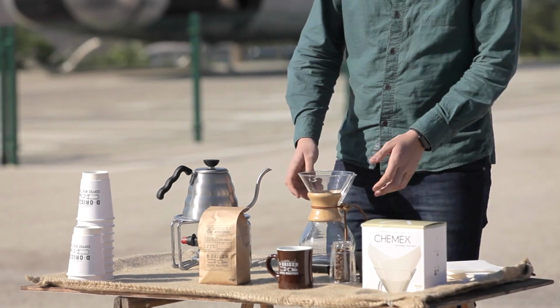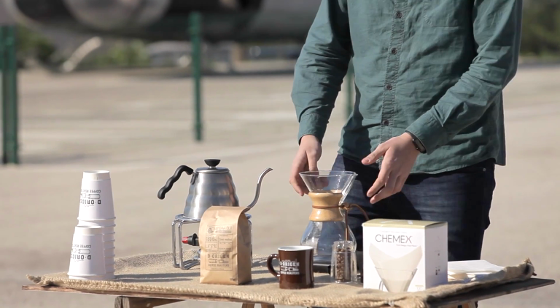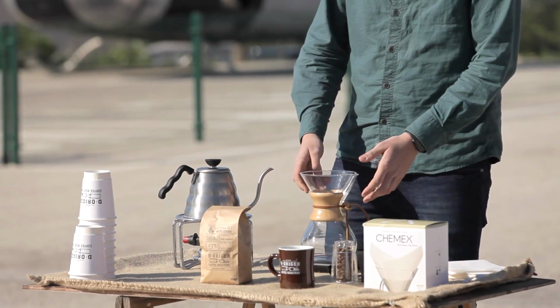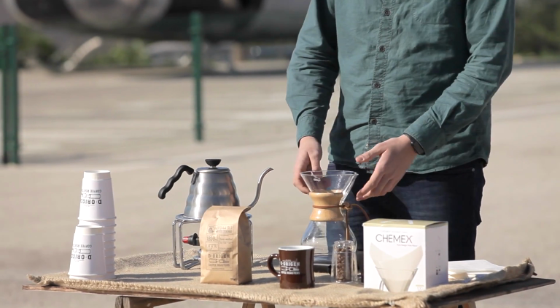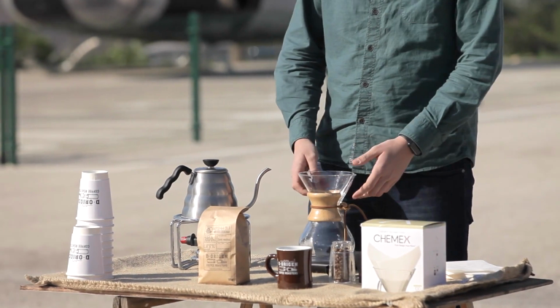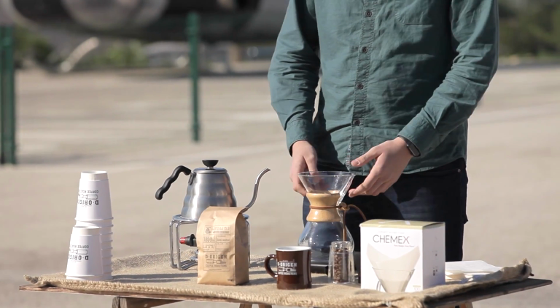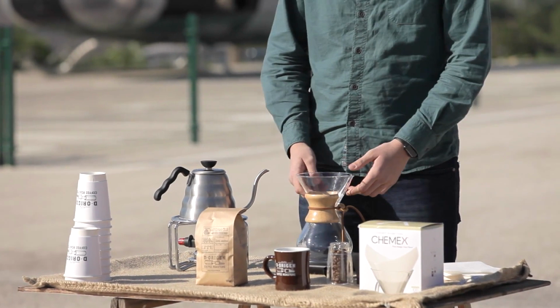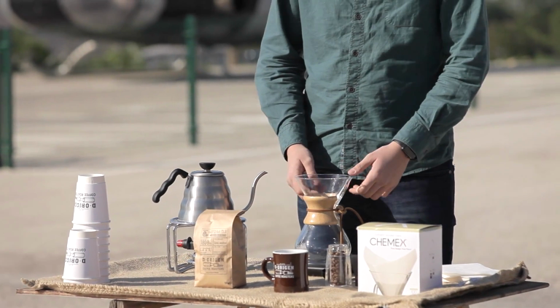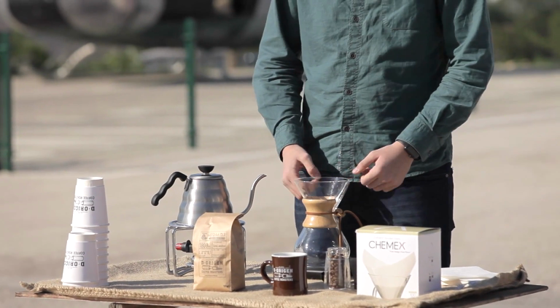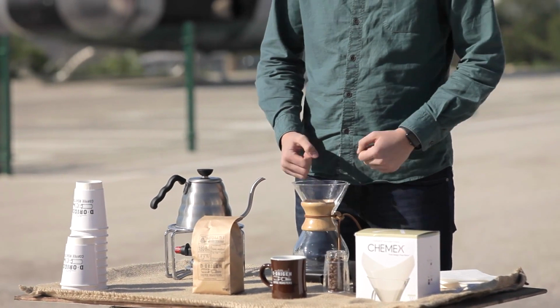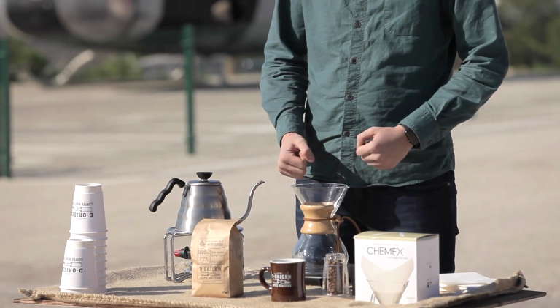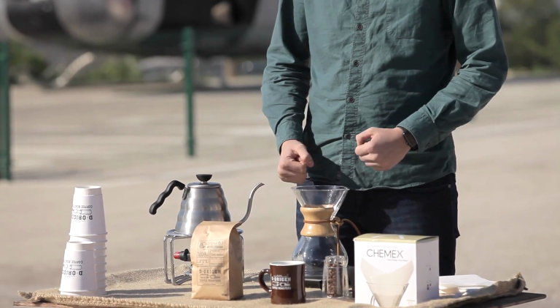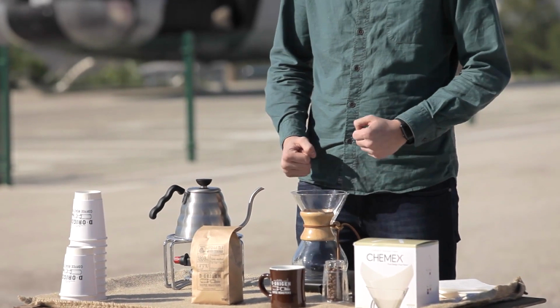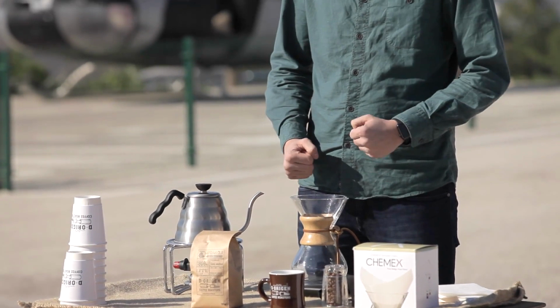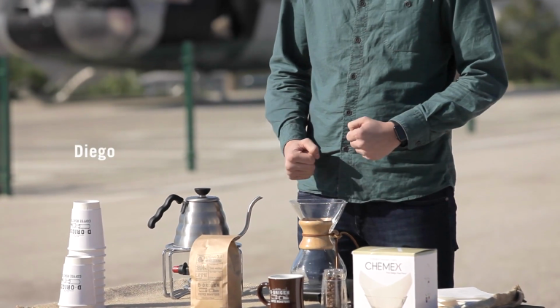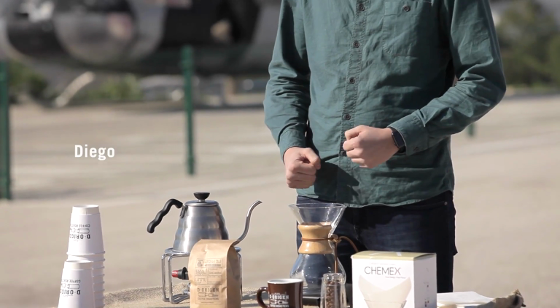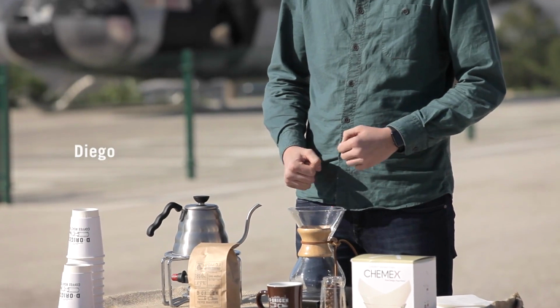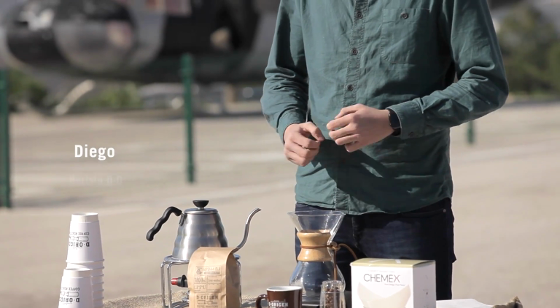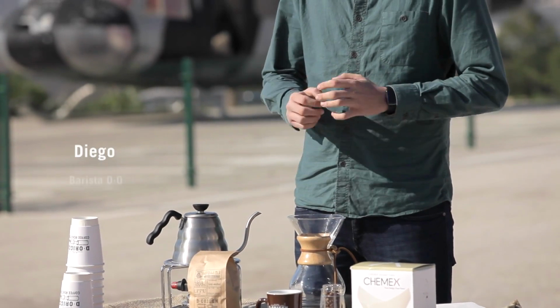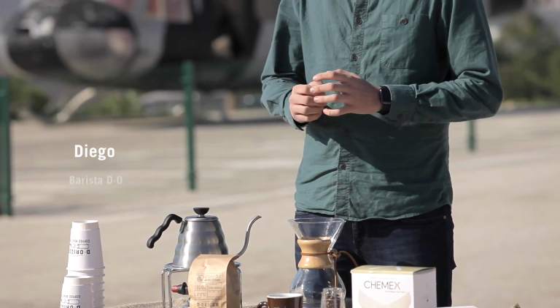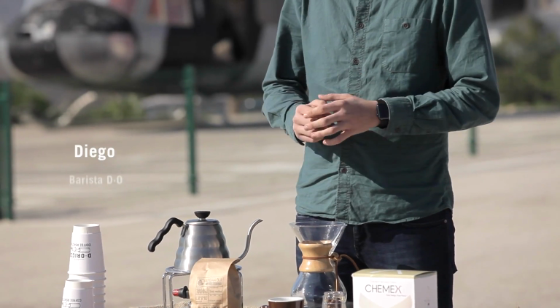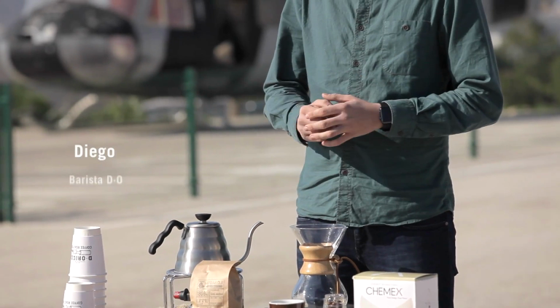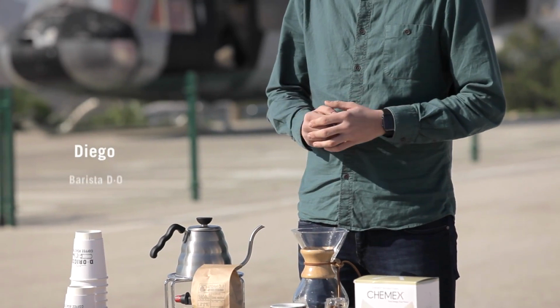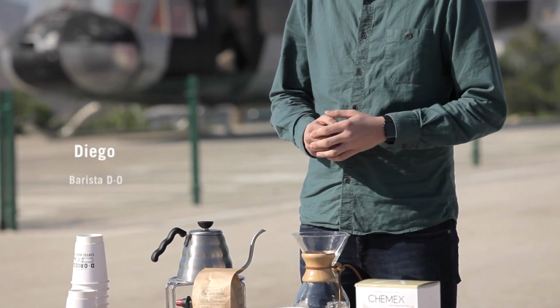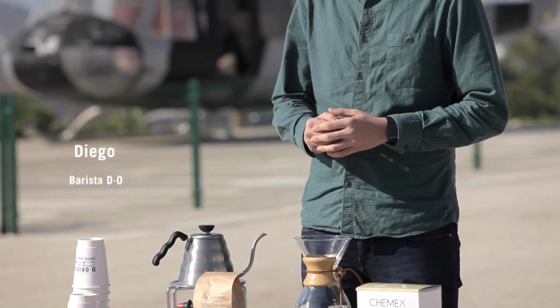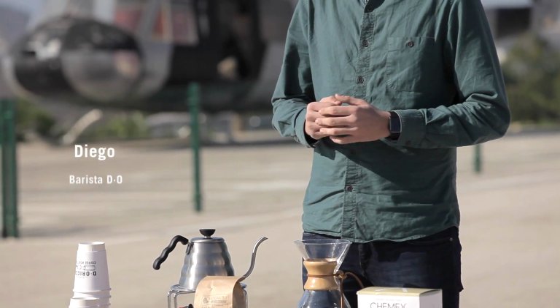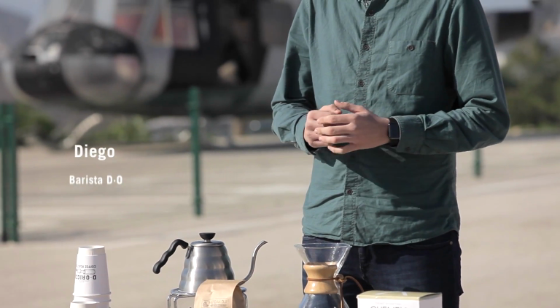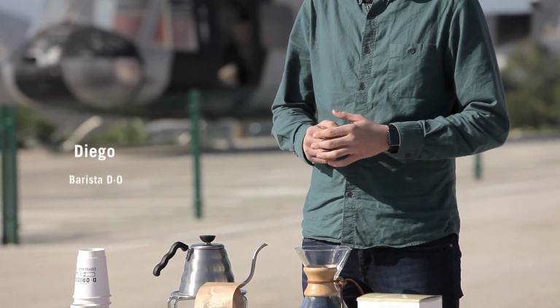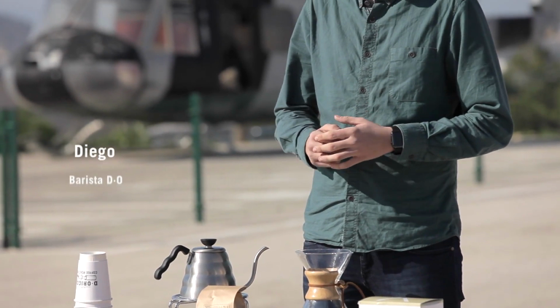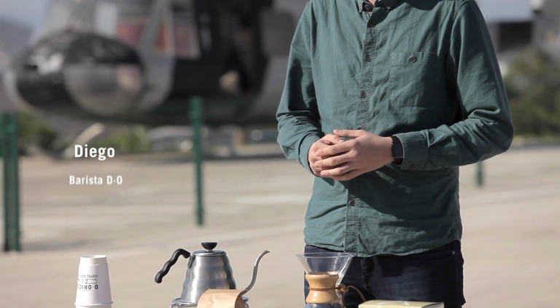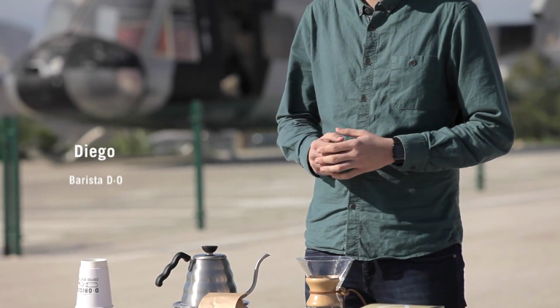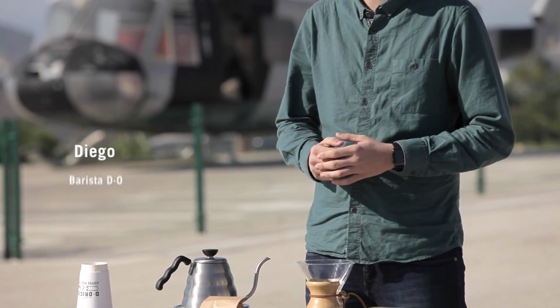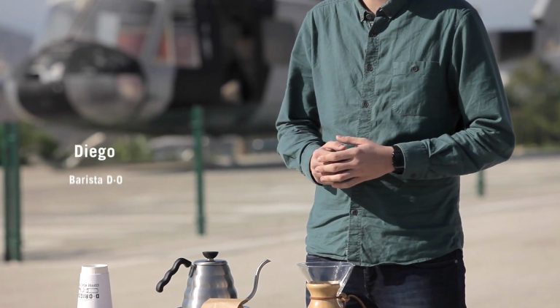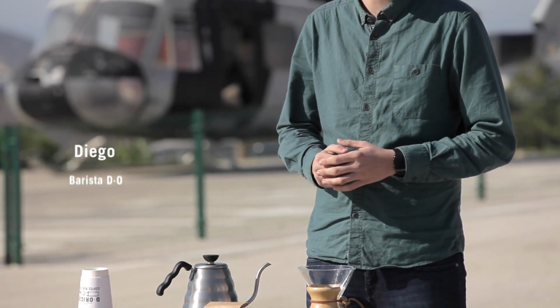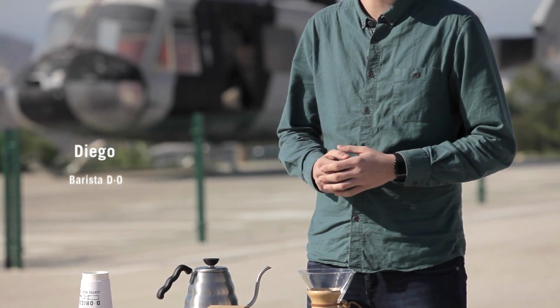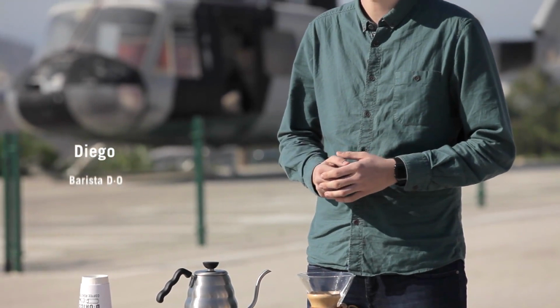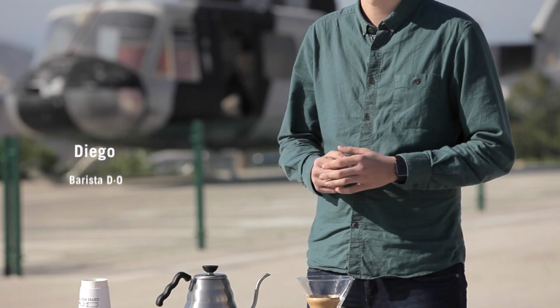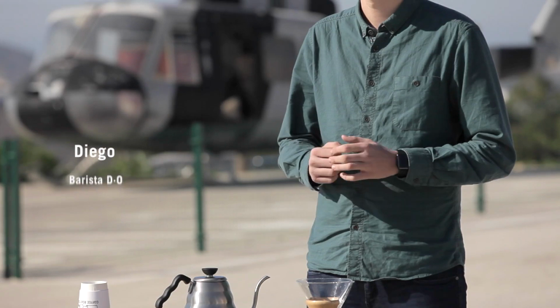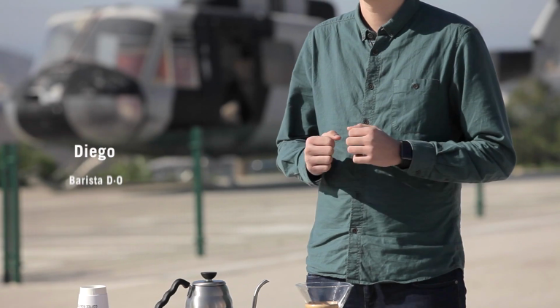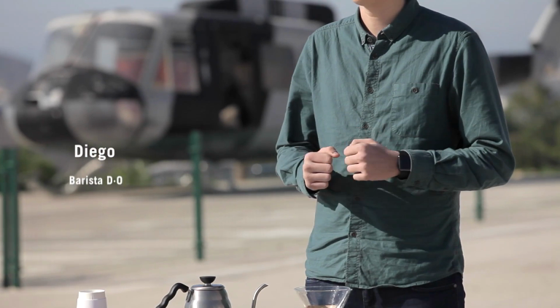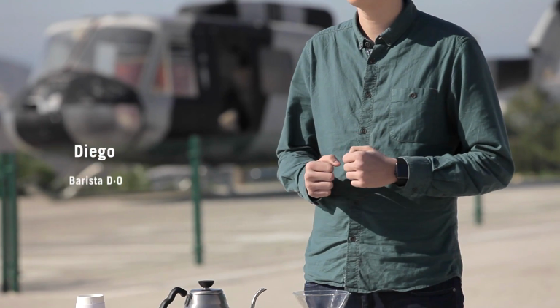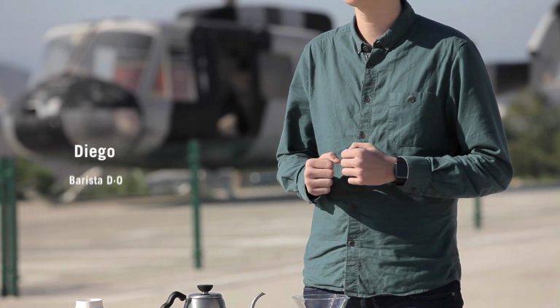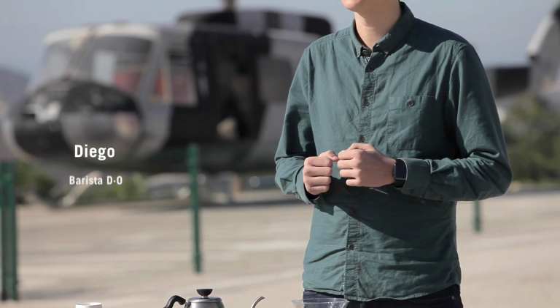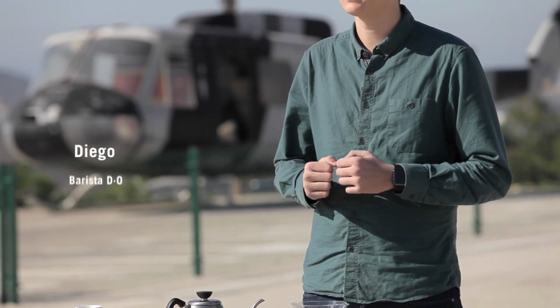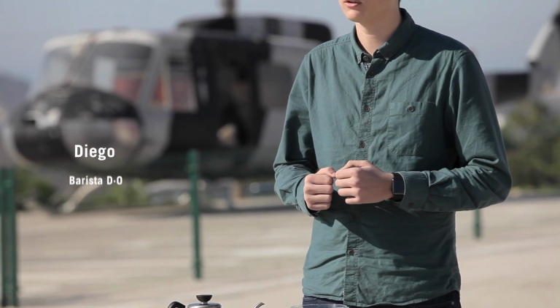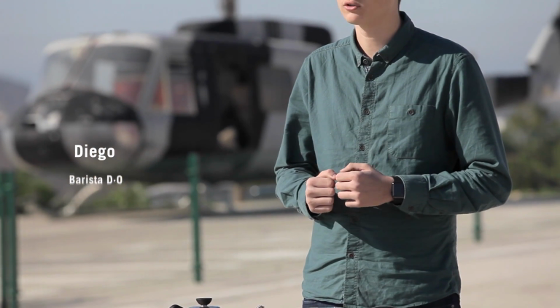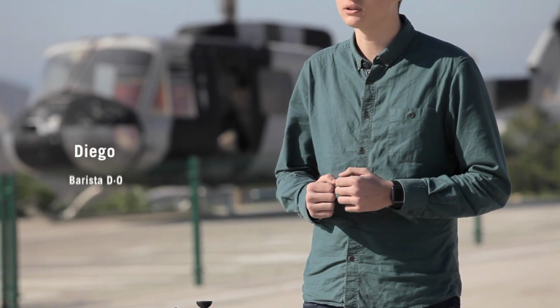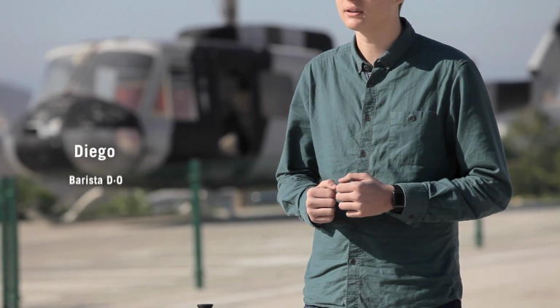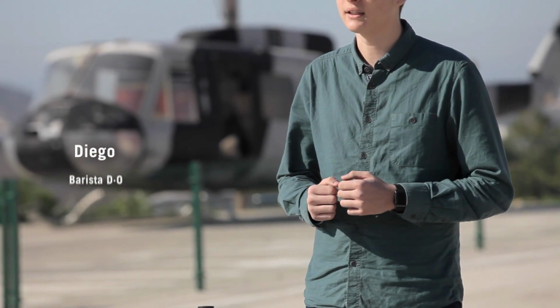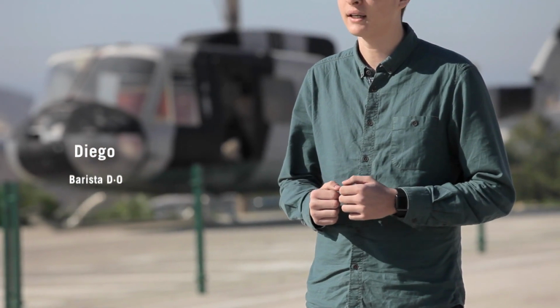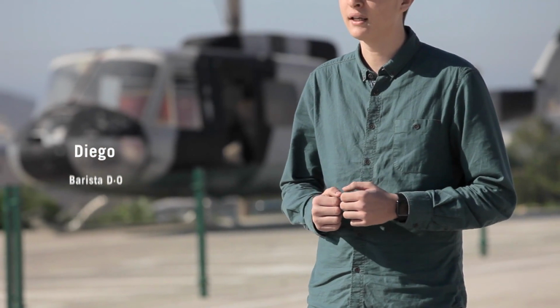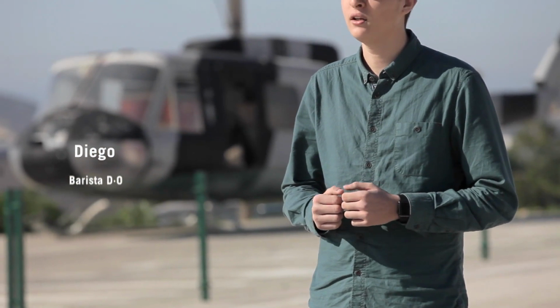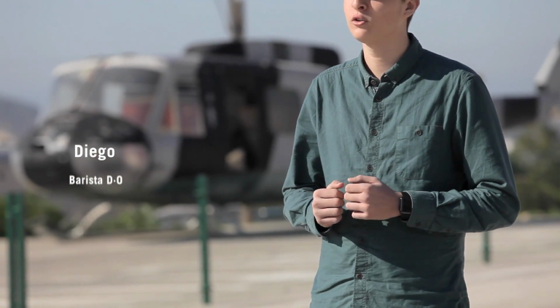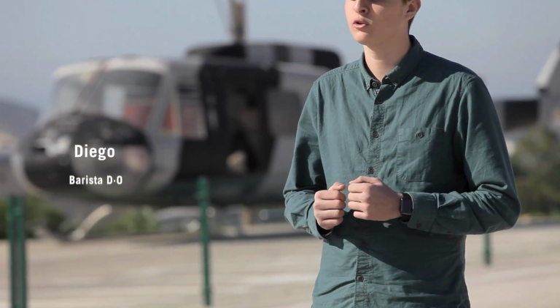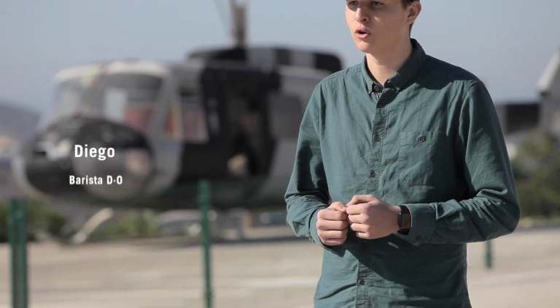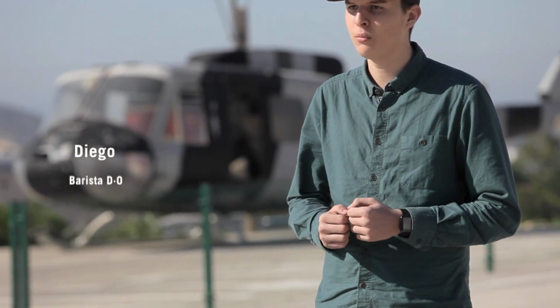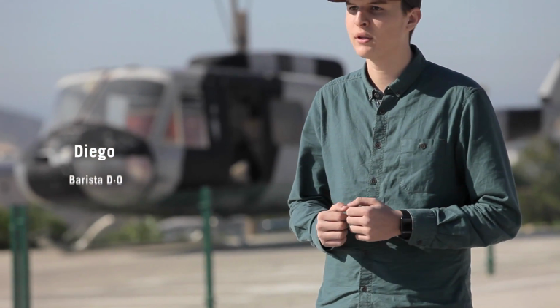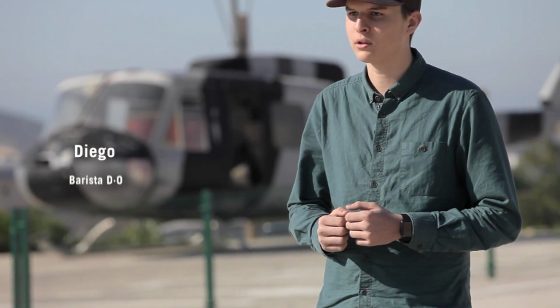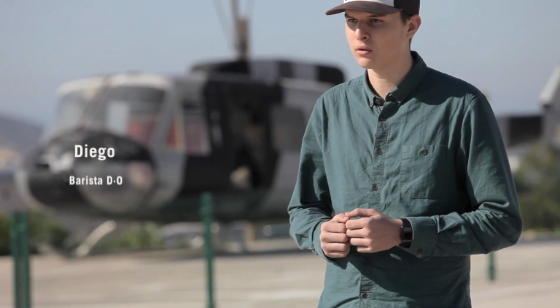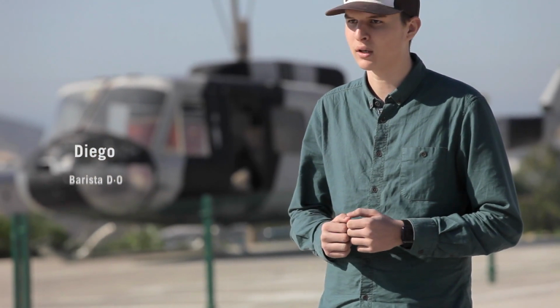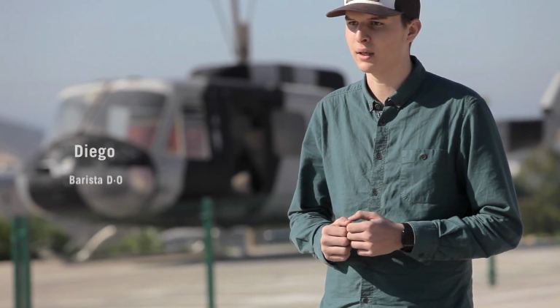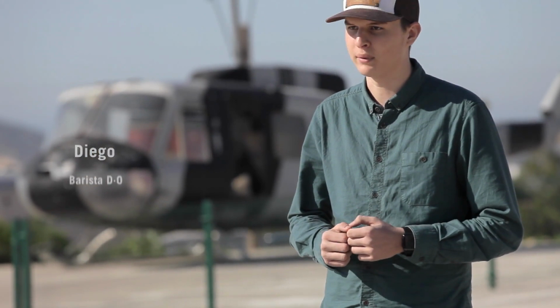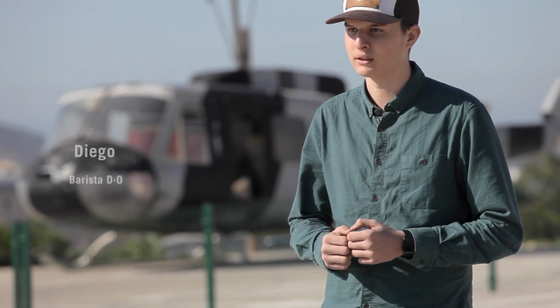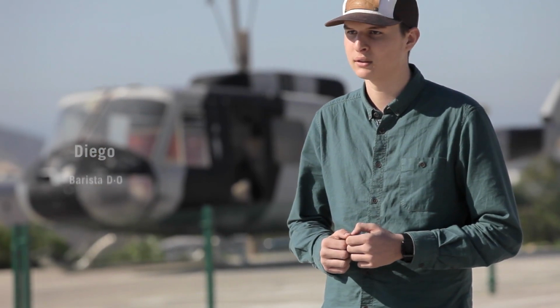Hola, mi nombre es Diego y soy barista en Andorigen Coffee Roaster. Hoy os enseñaré cómo hacer una Chemex.